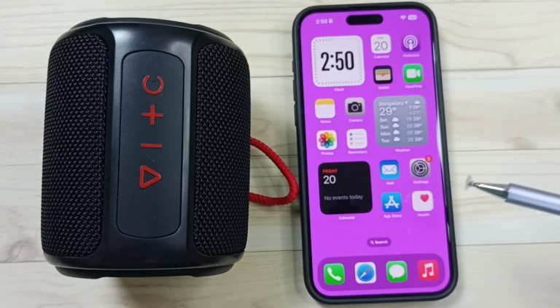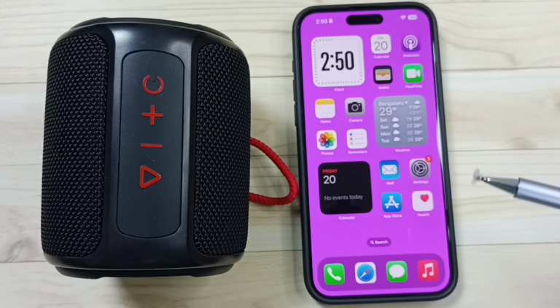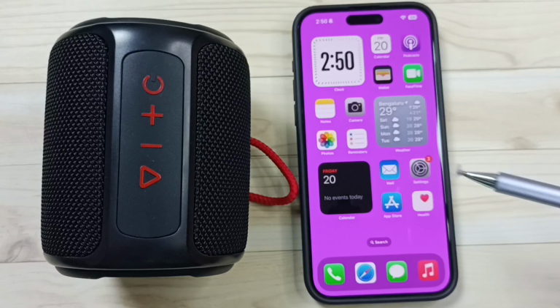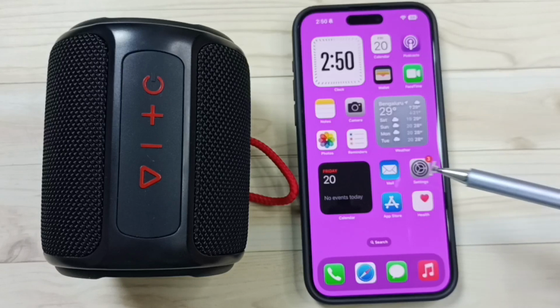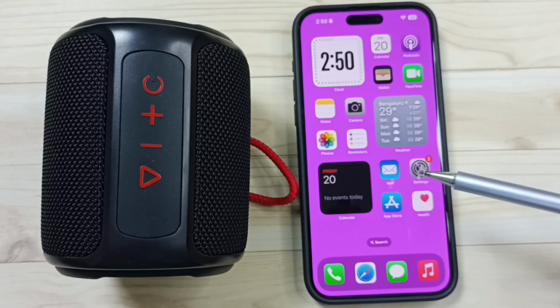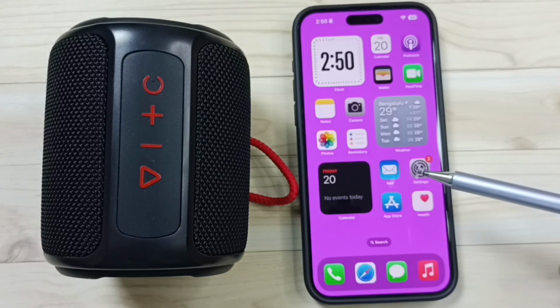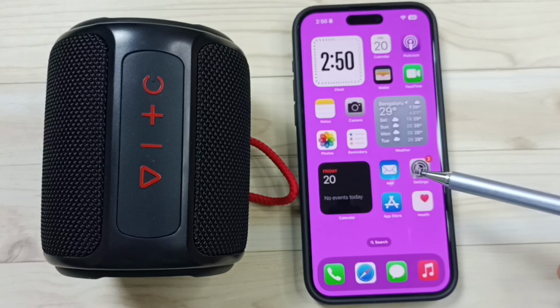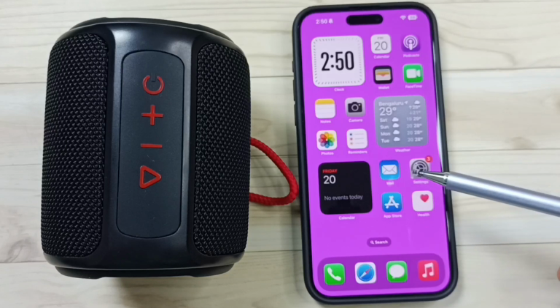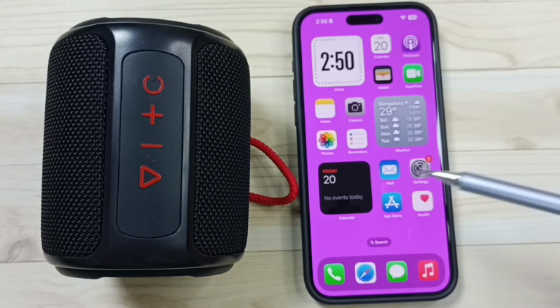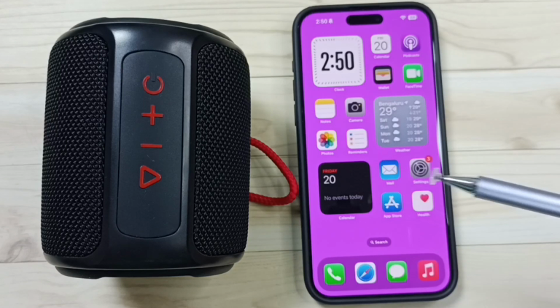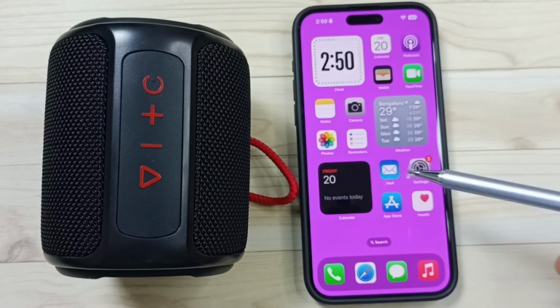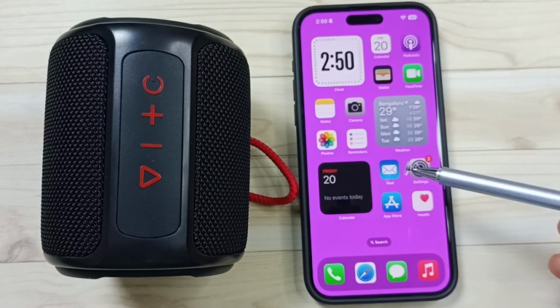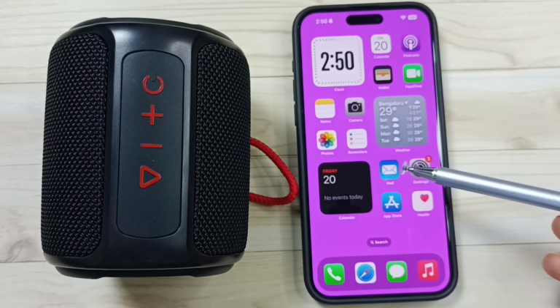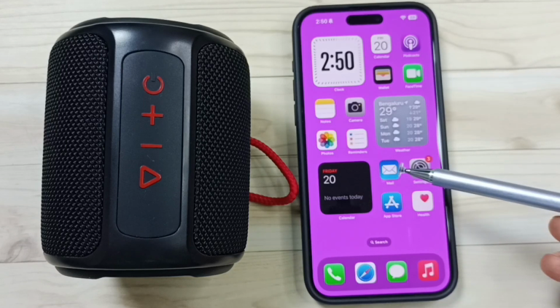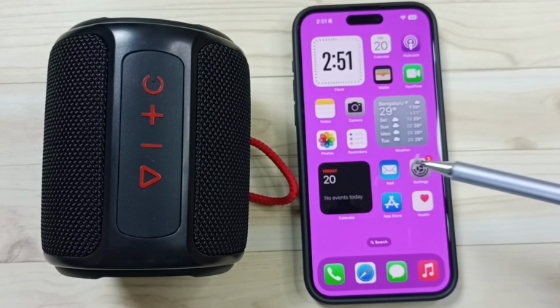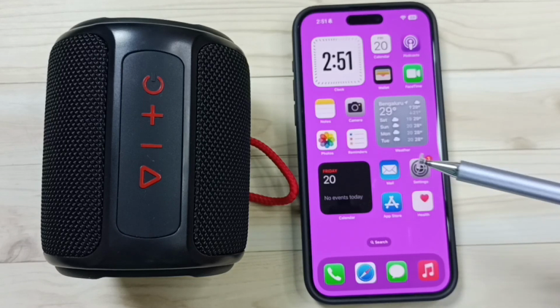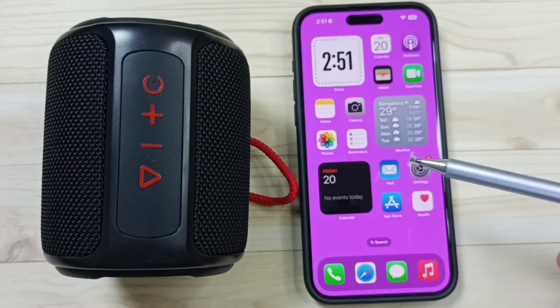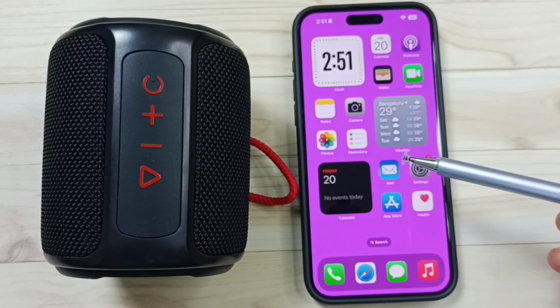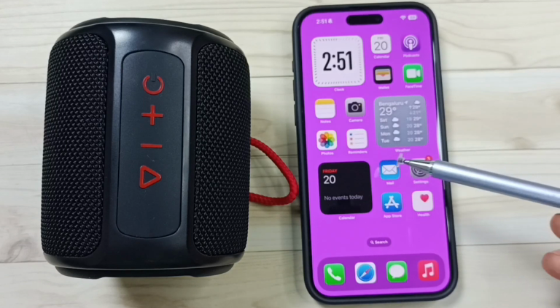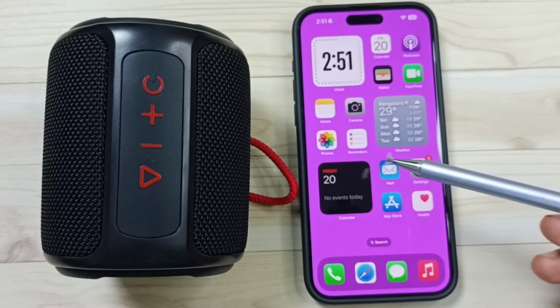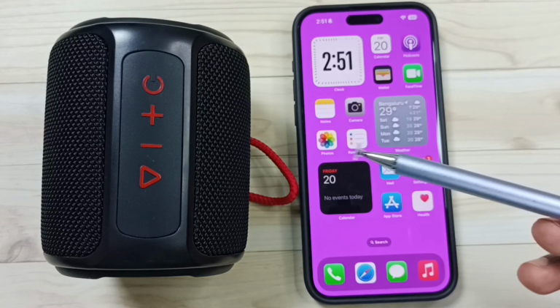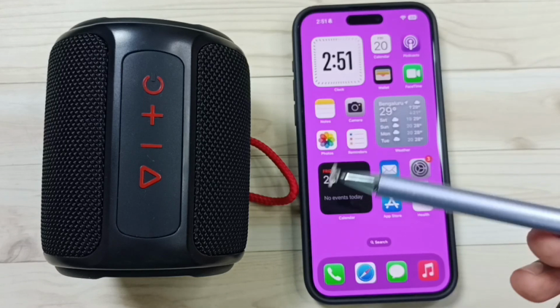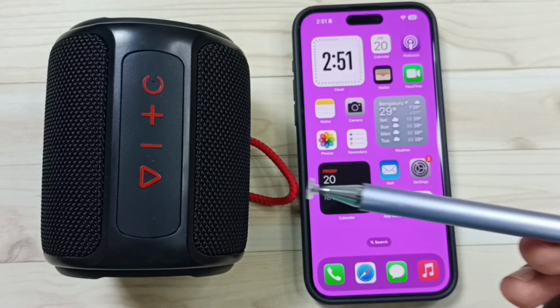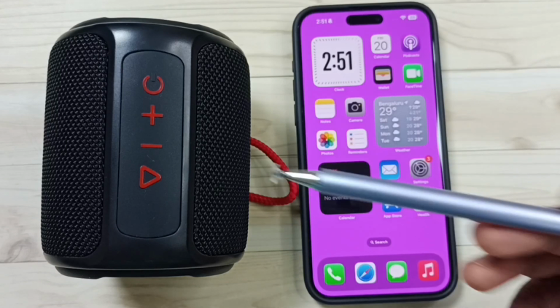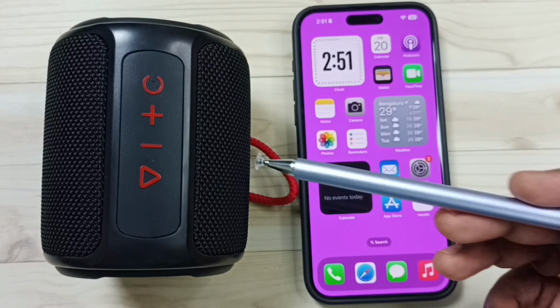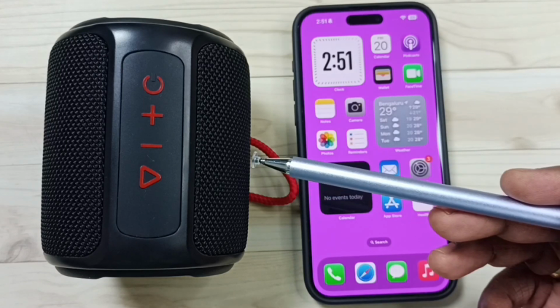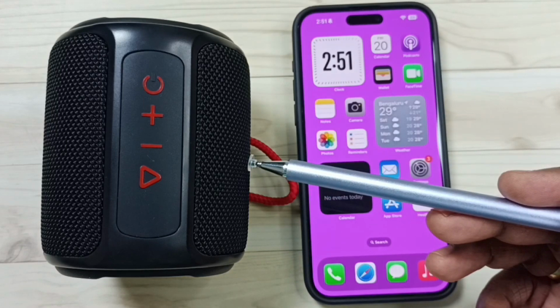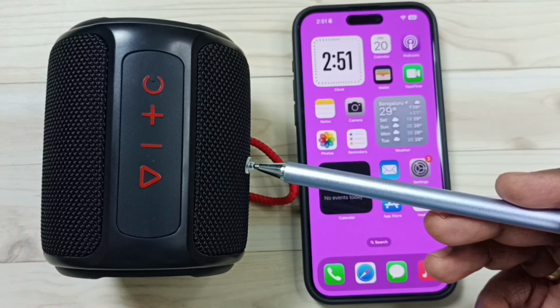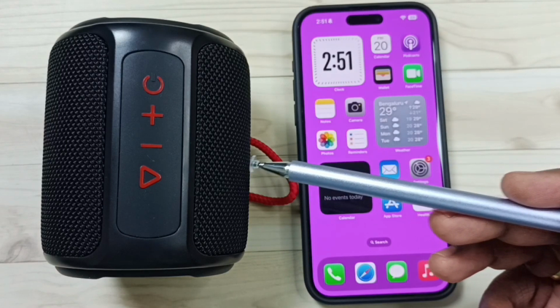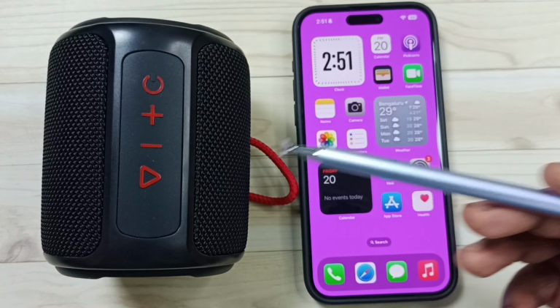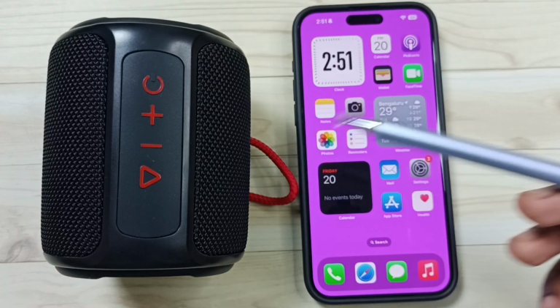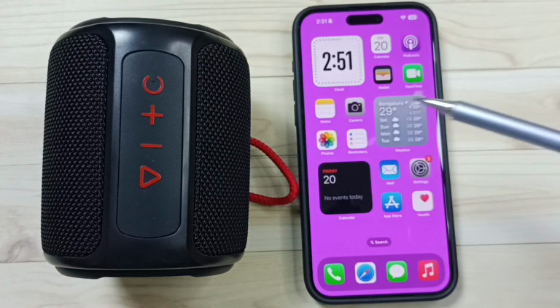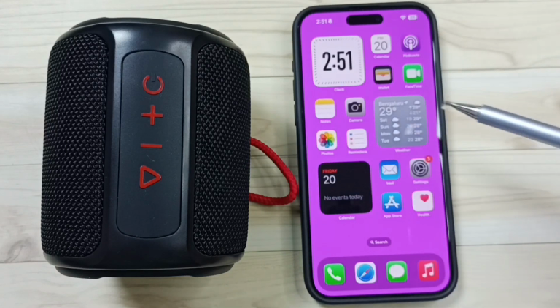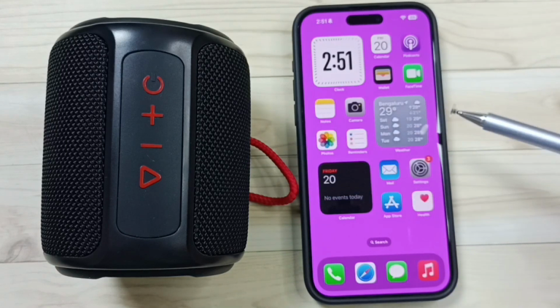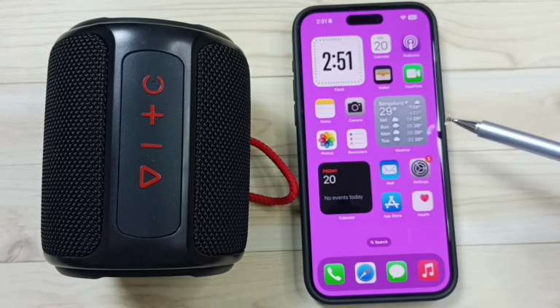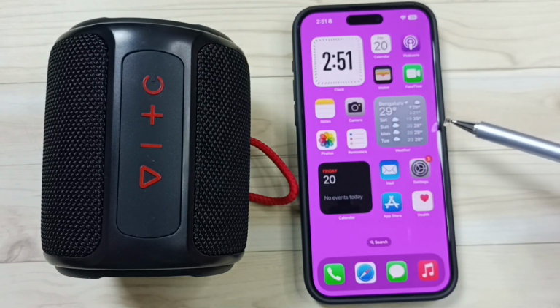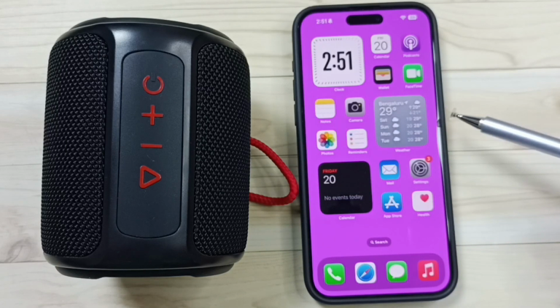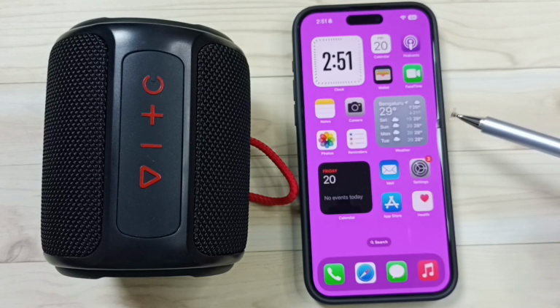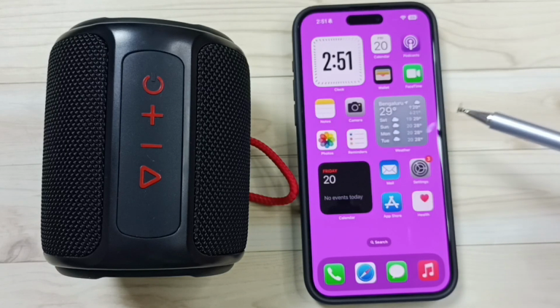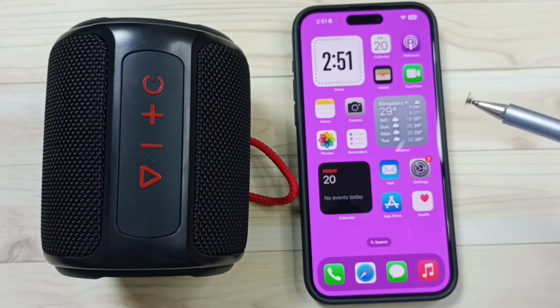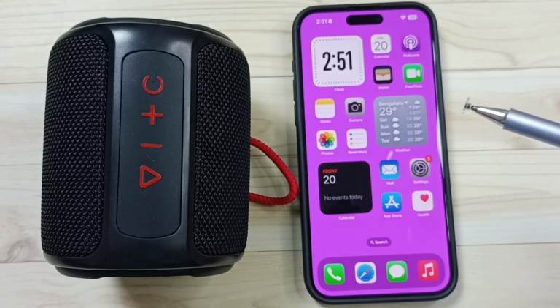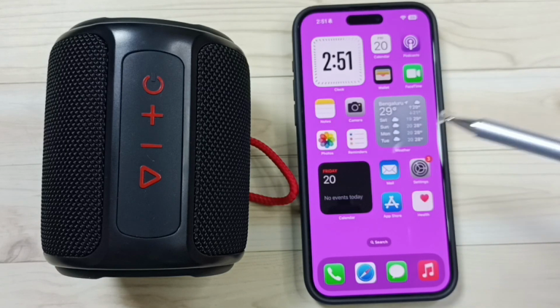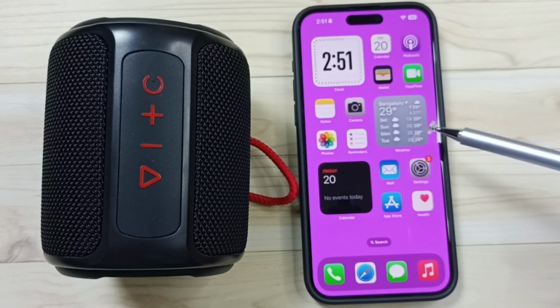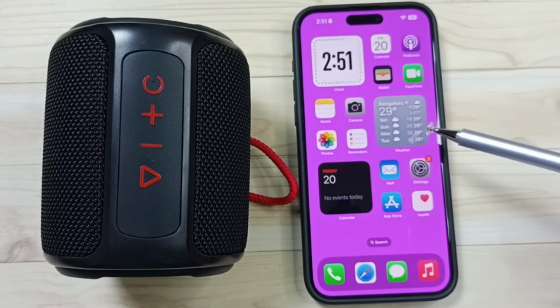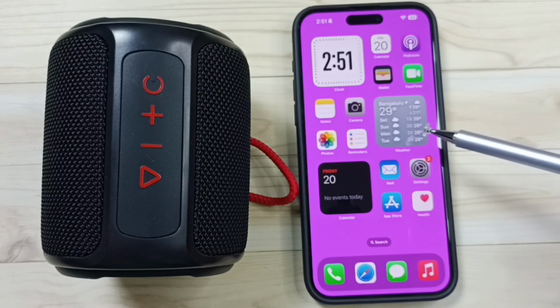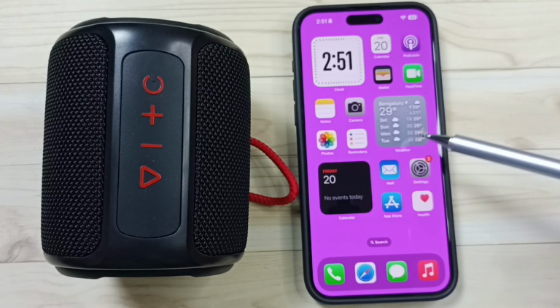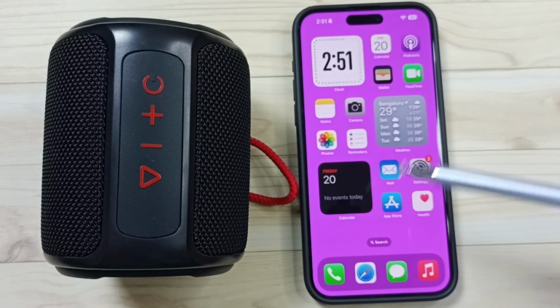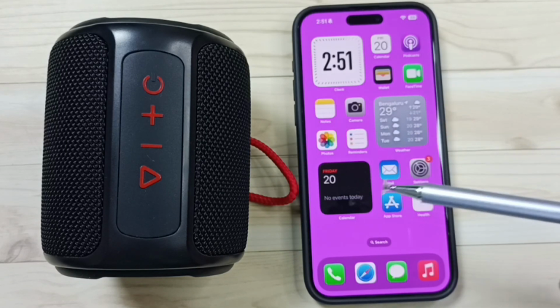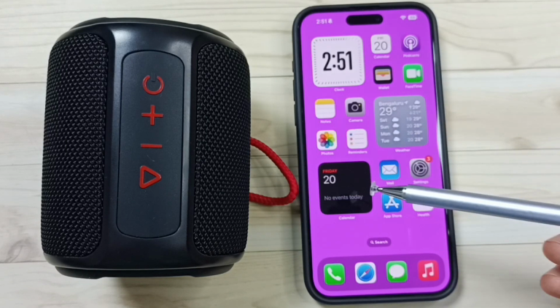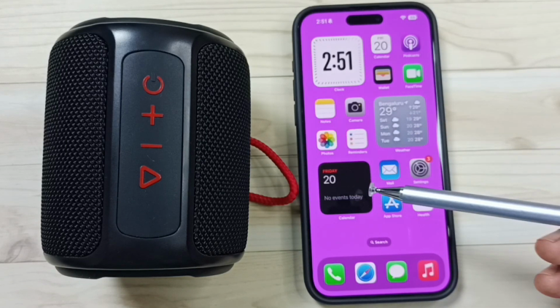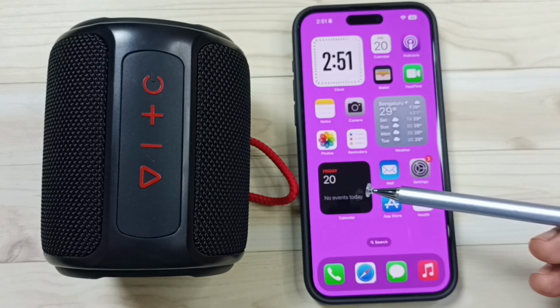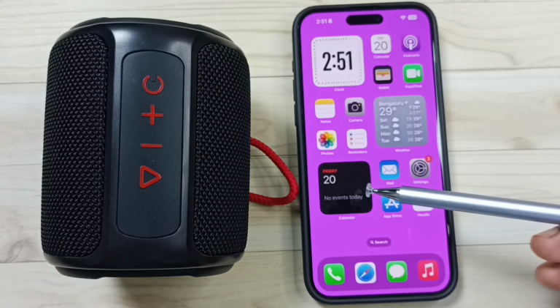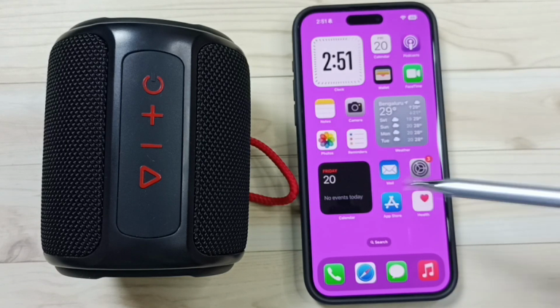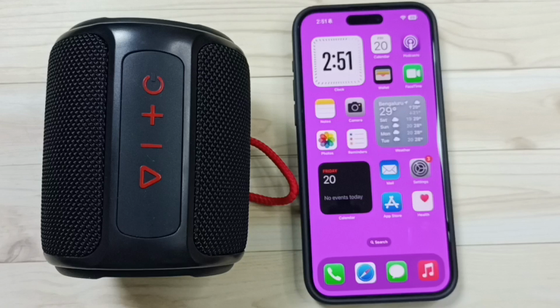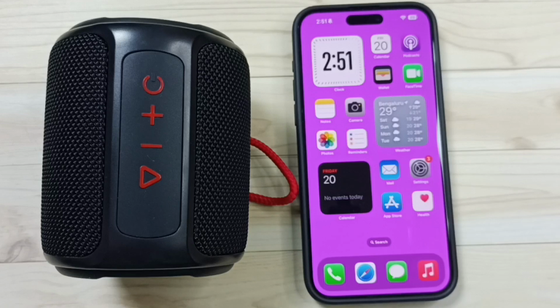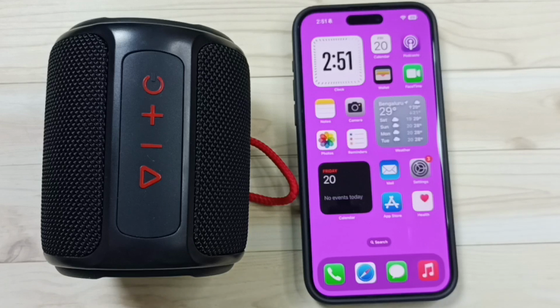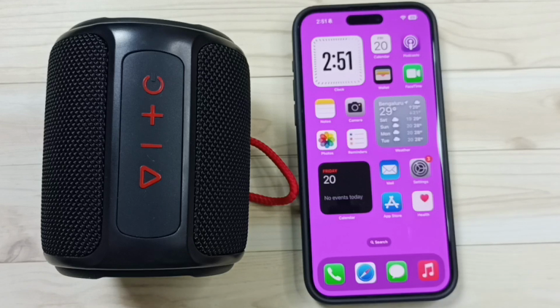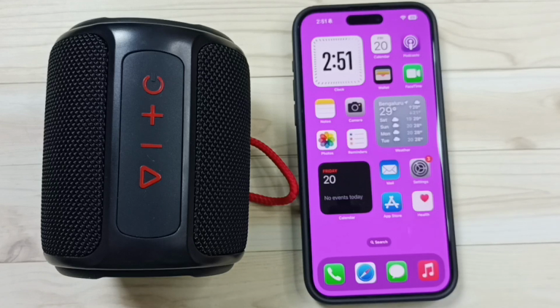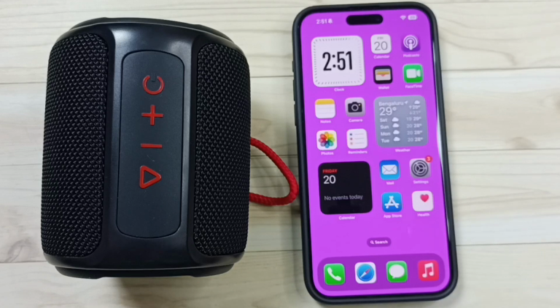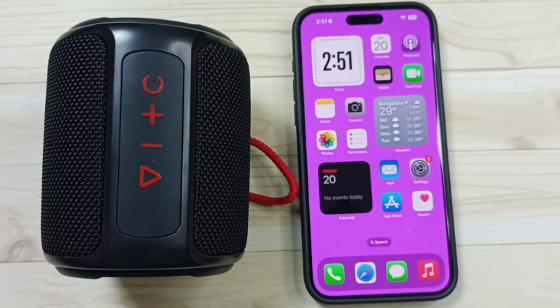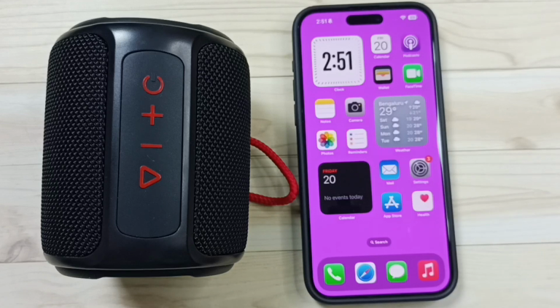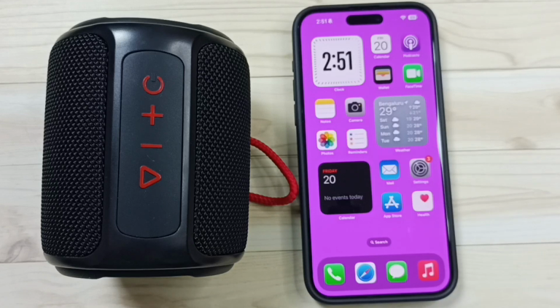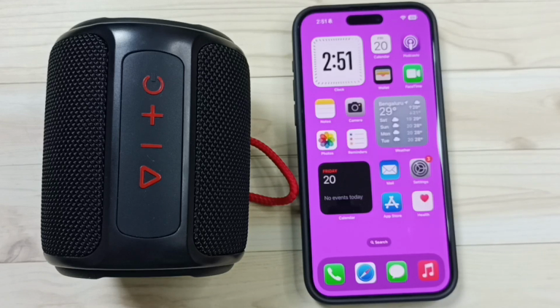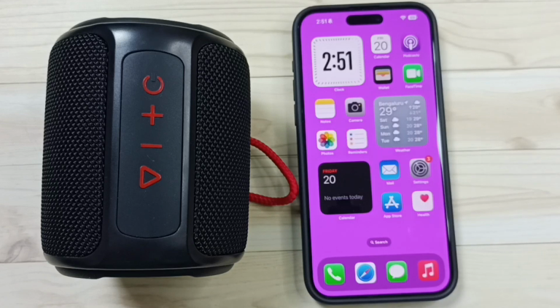Hi friends, this video shows how to pair a Bluetooth speaker with iPhone. Please don't forget to subscribe this channel, please like and share the video.